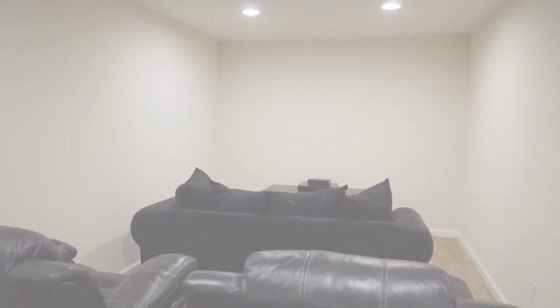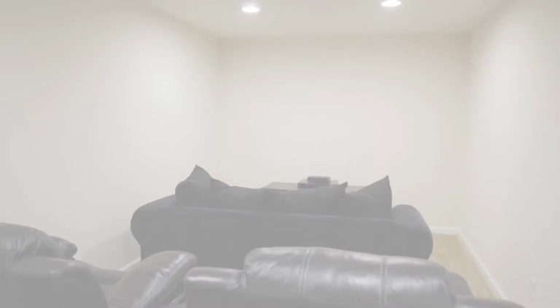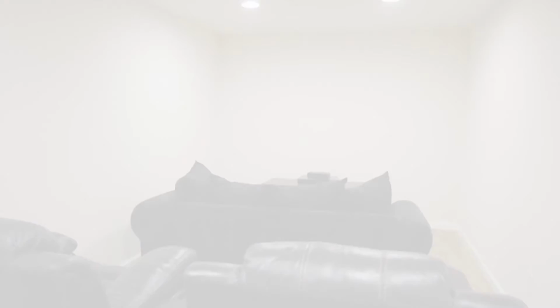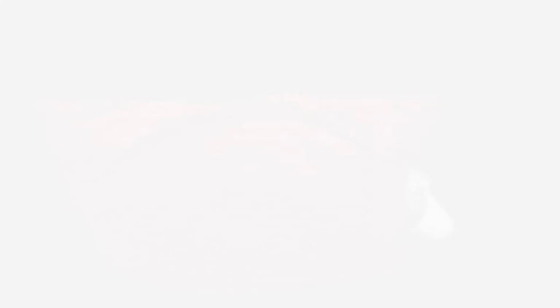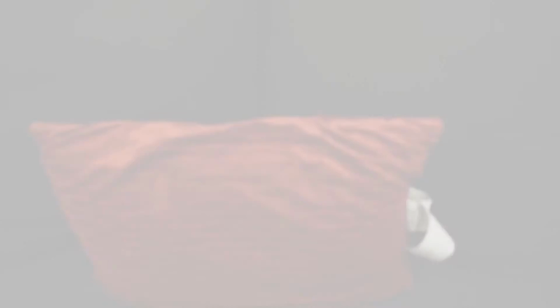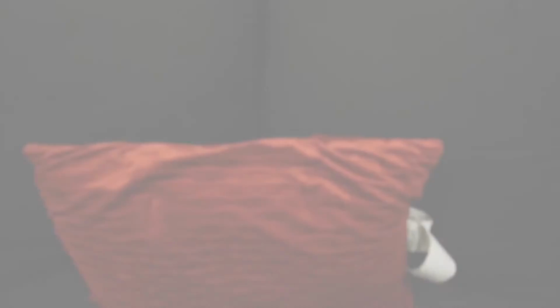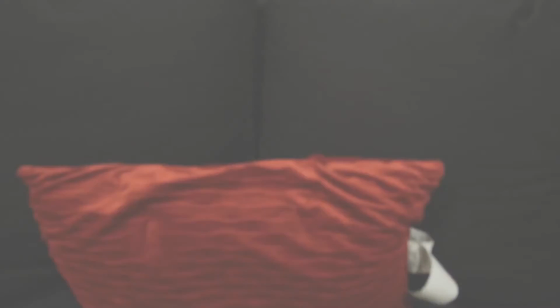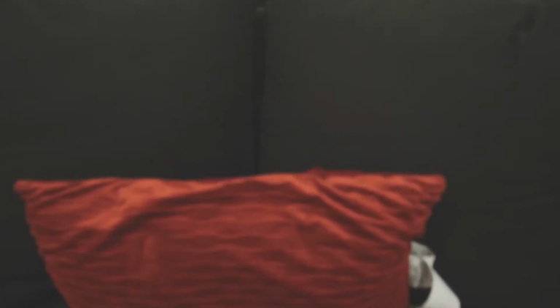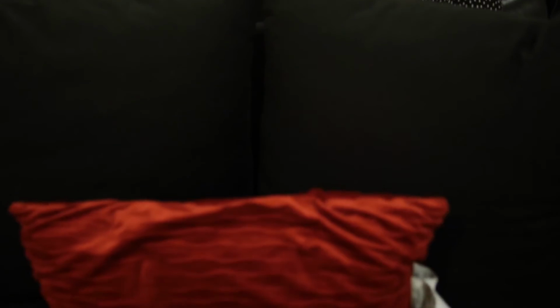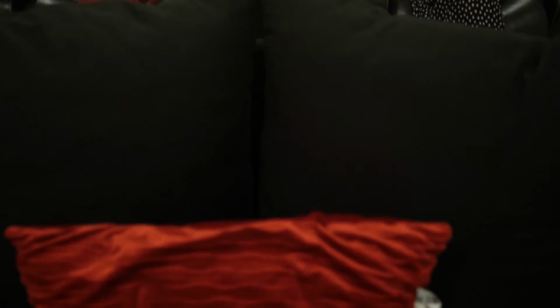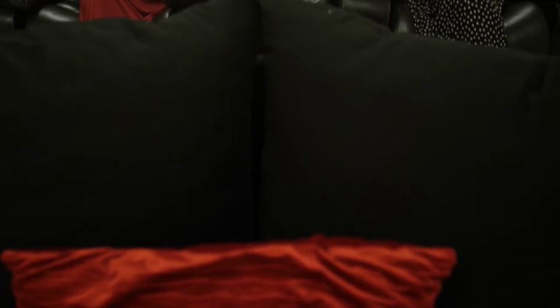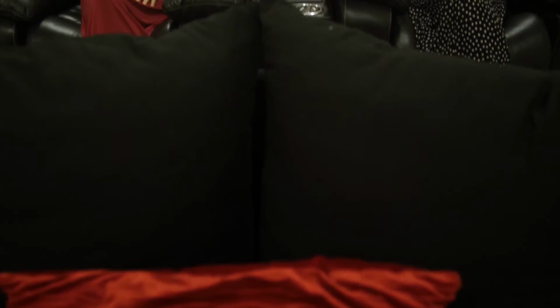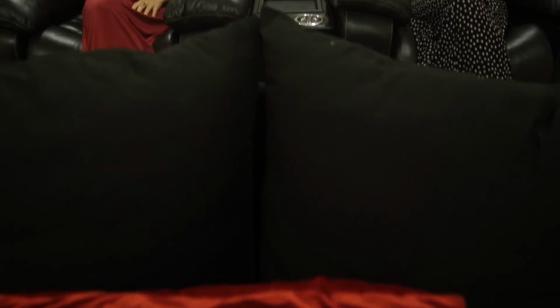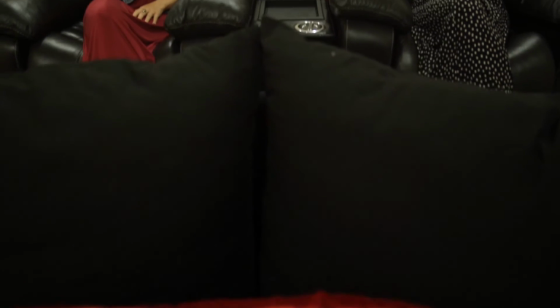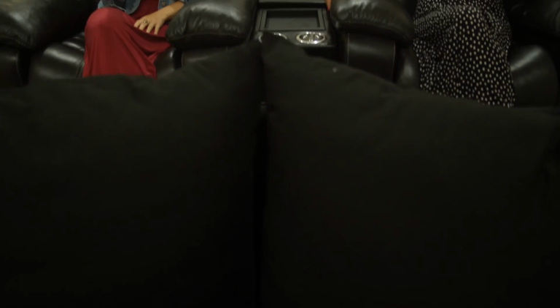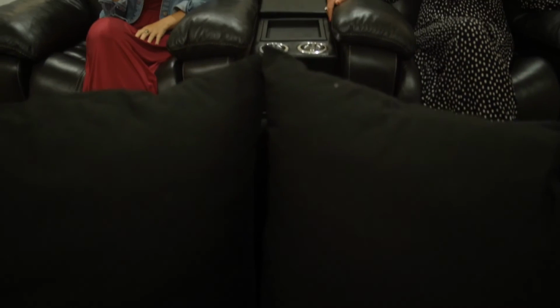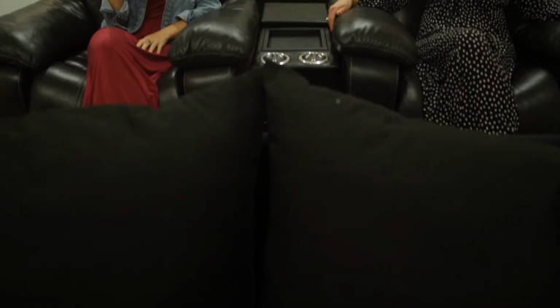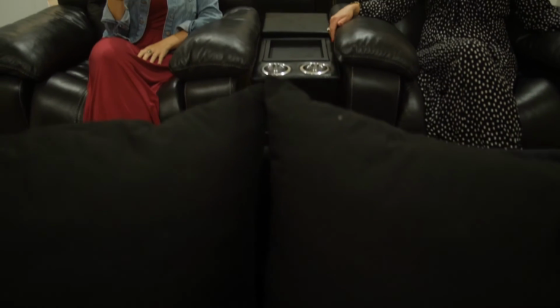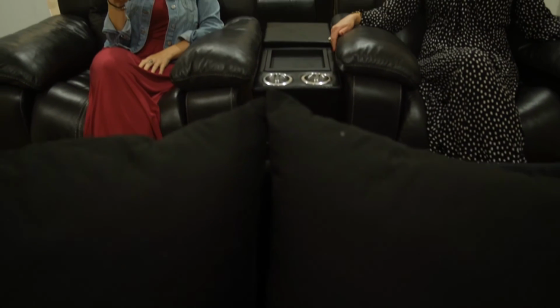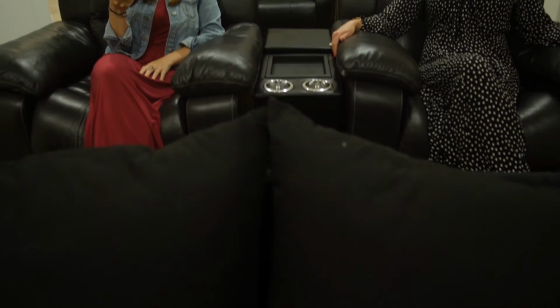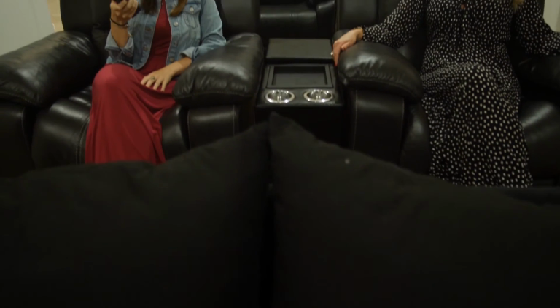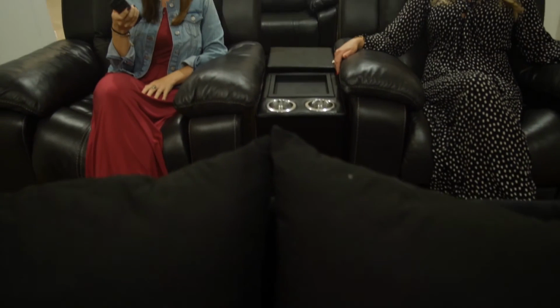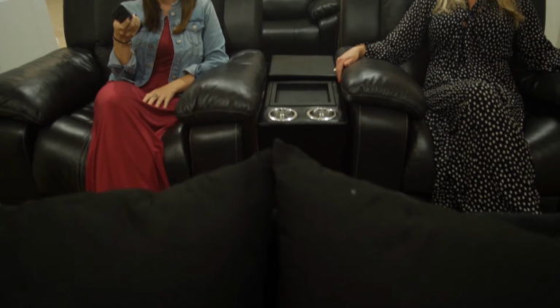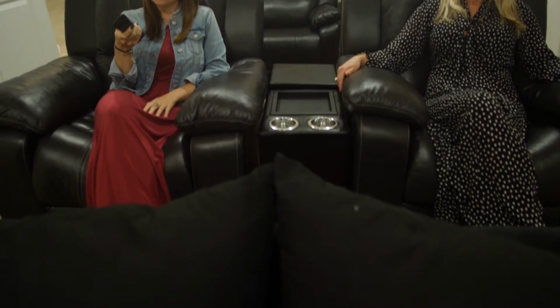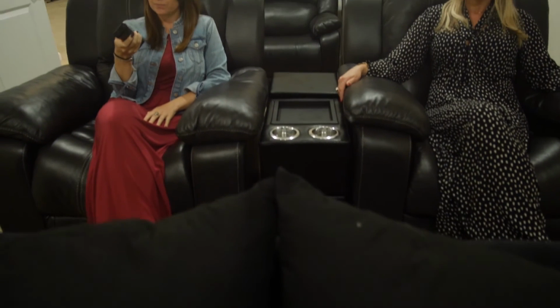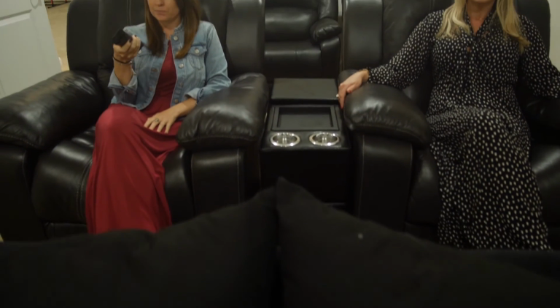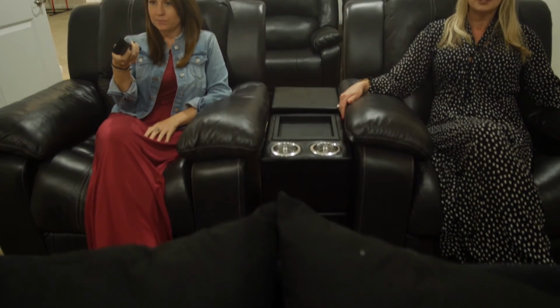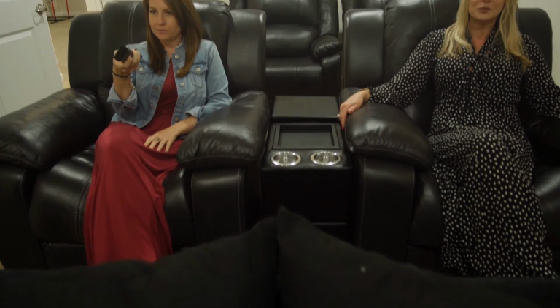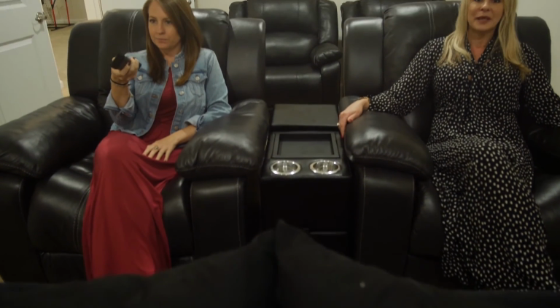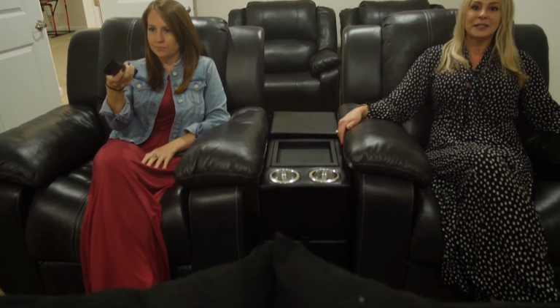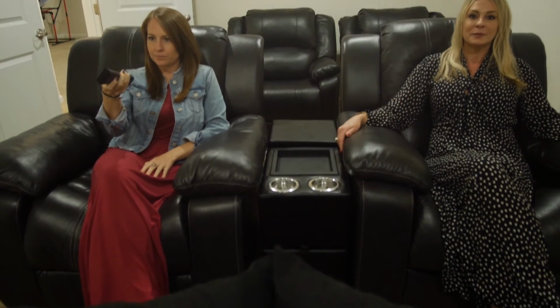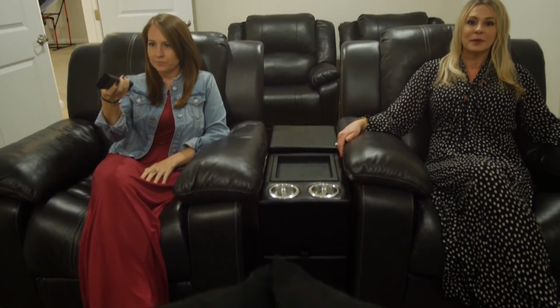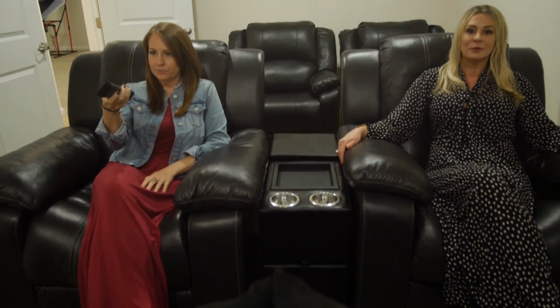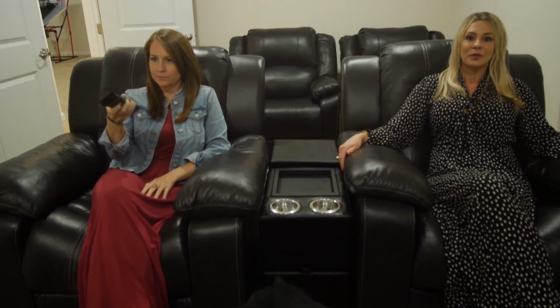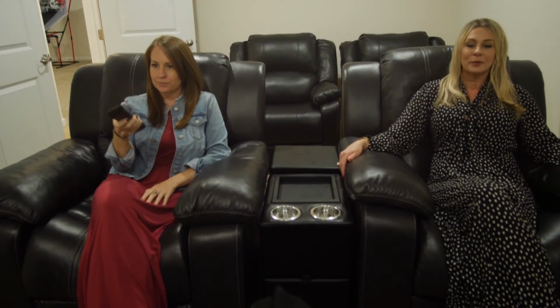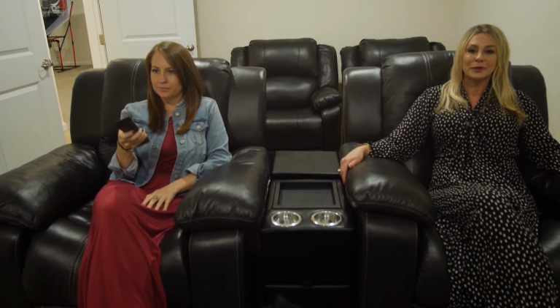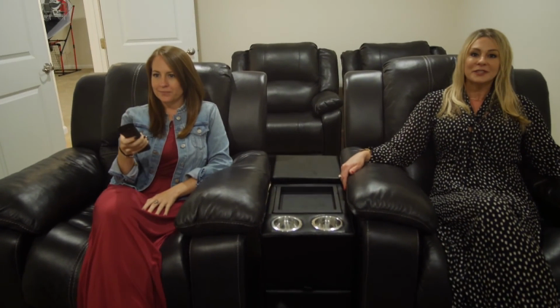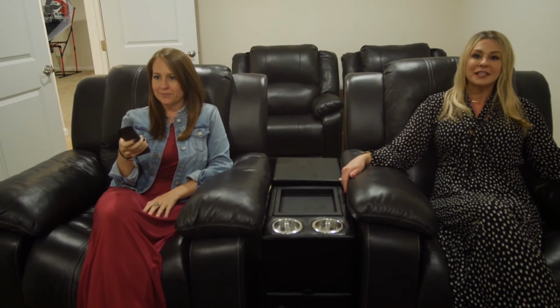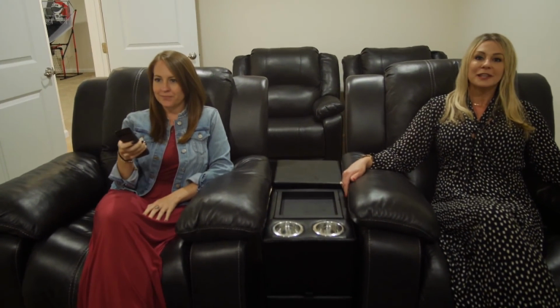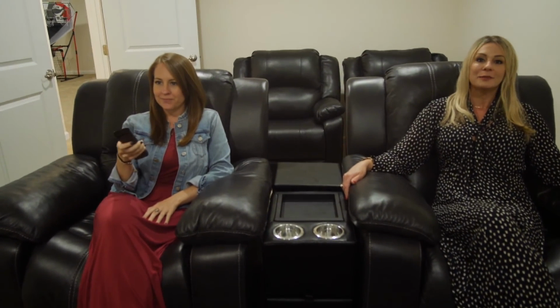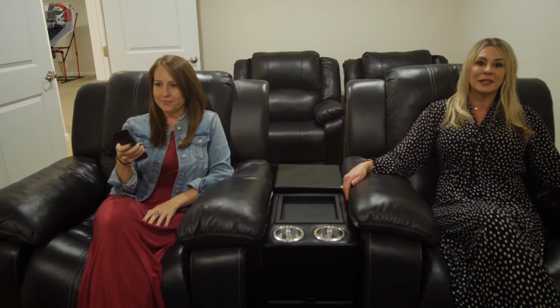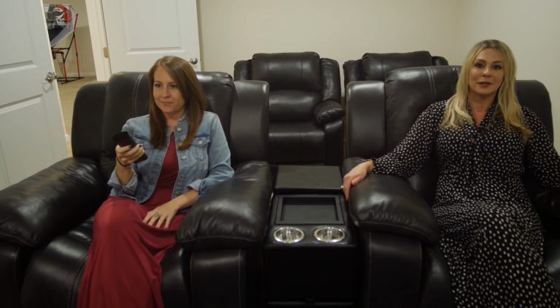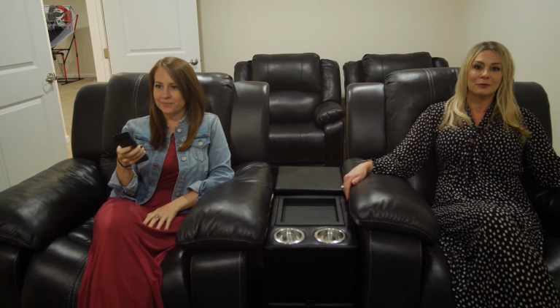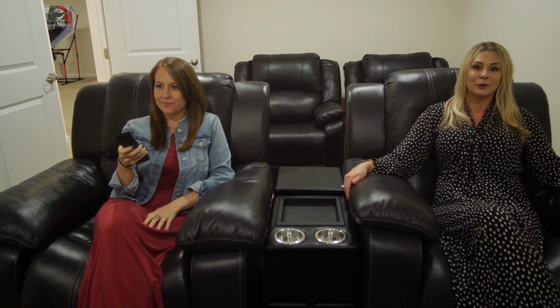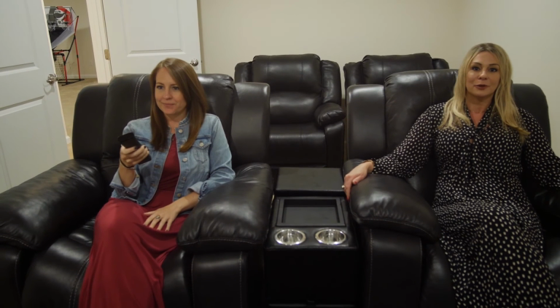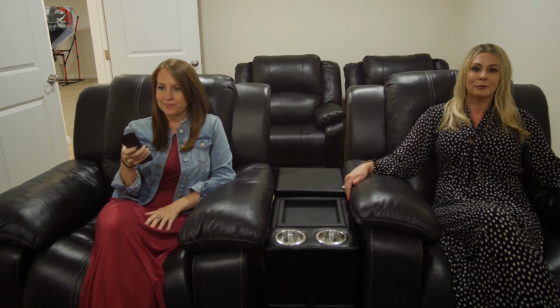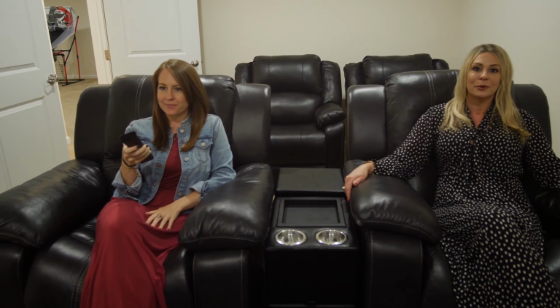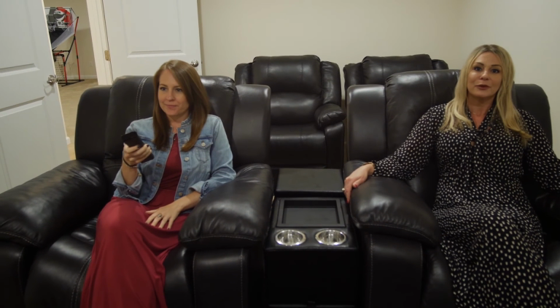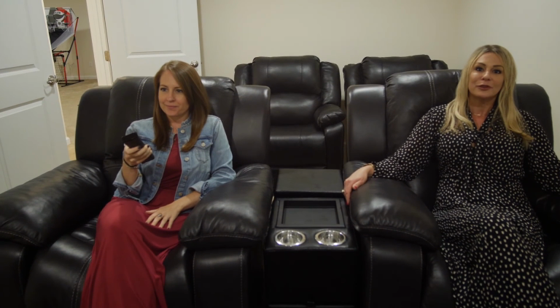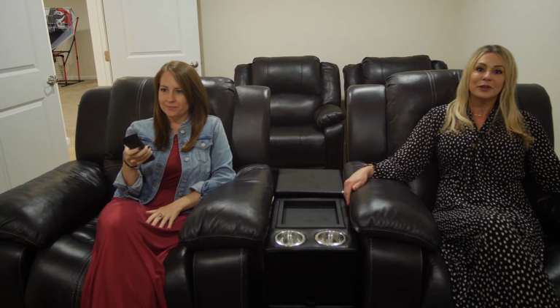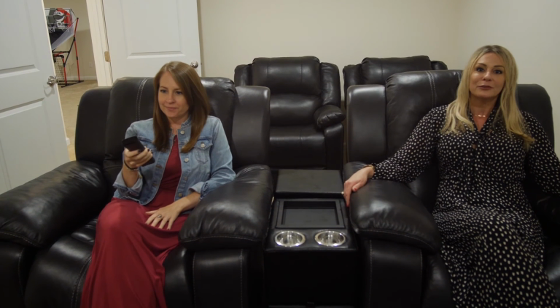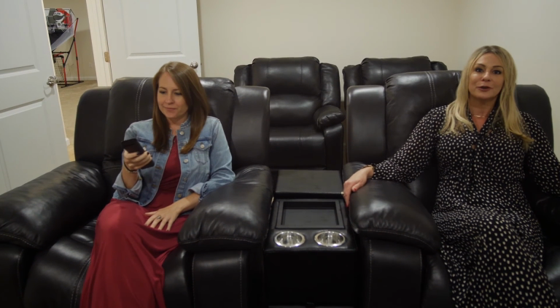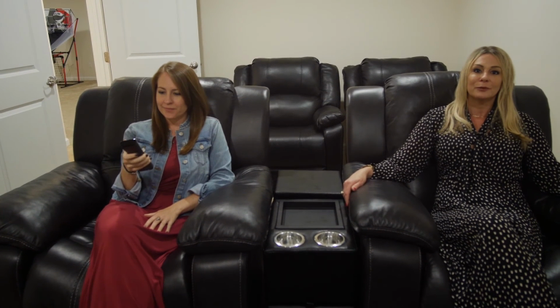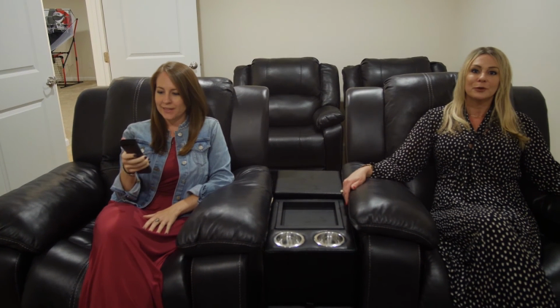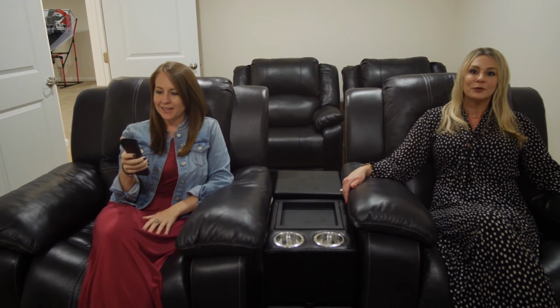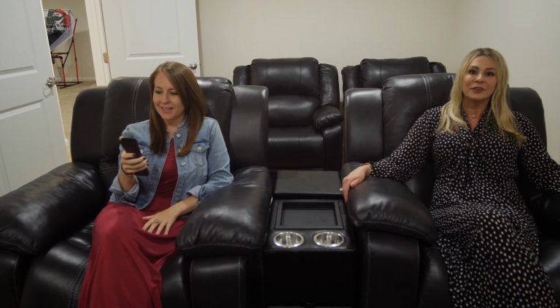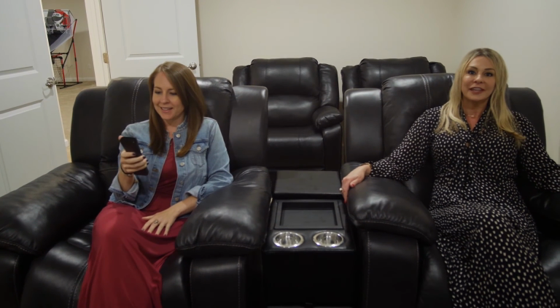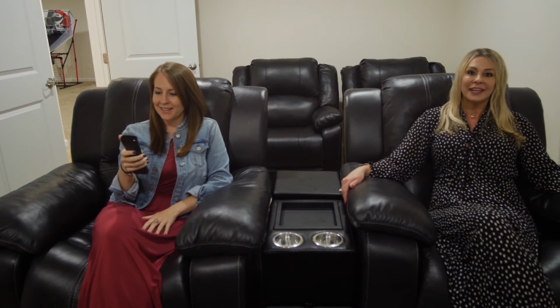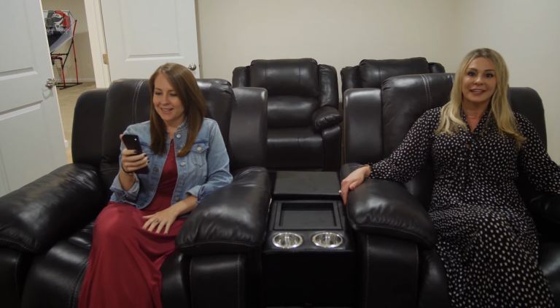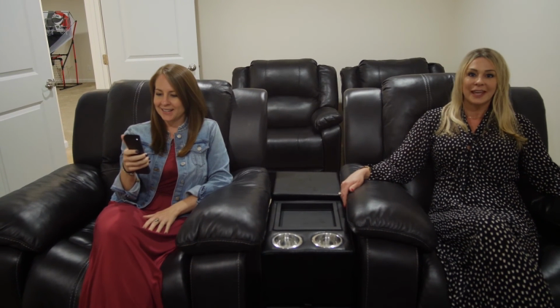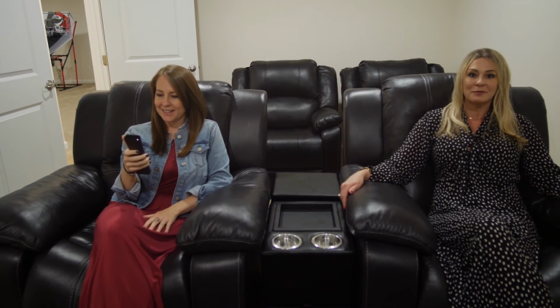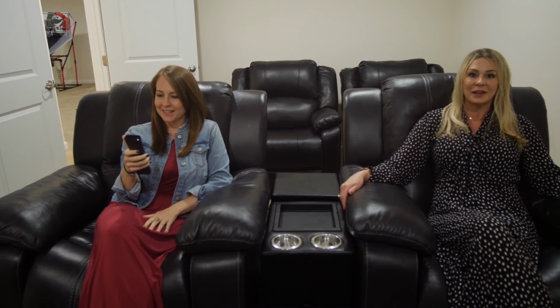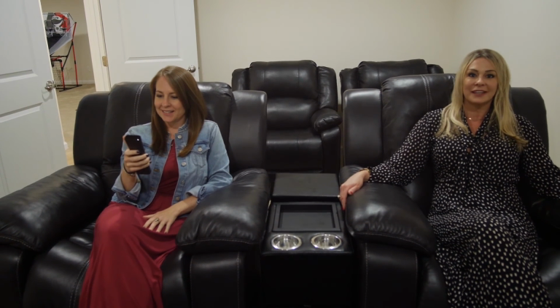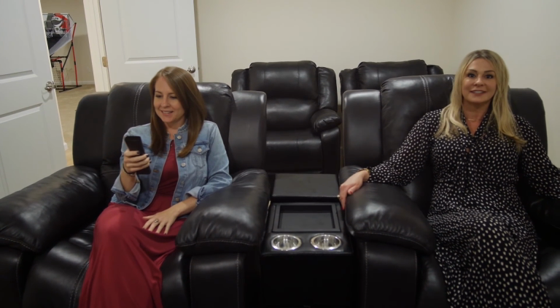And finally, who wouldn't love a fully finished basement with a built-in media room, perfect for movie and game nights.